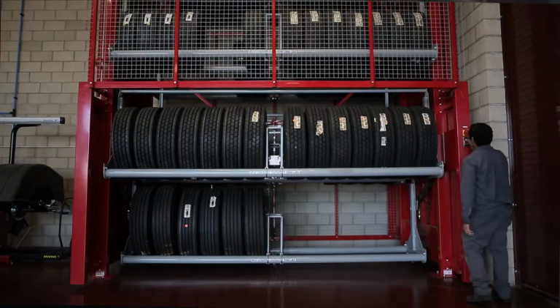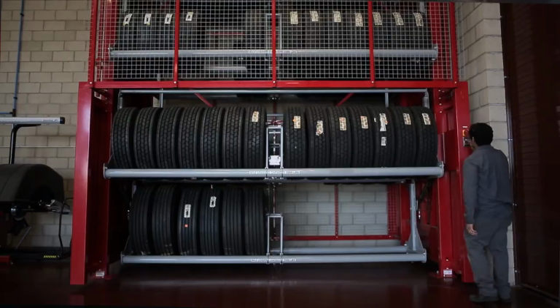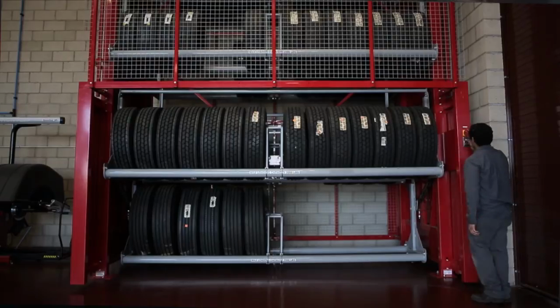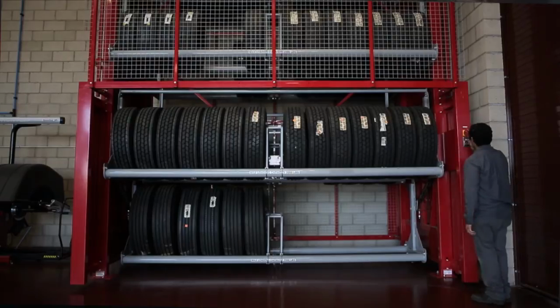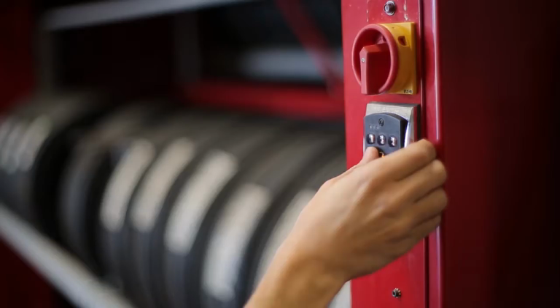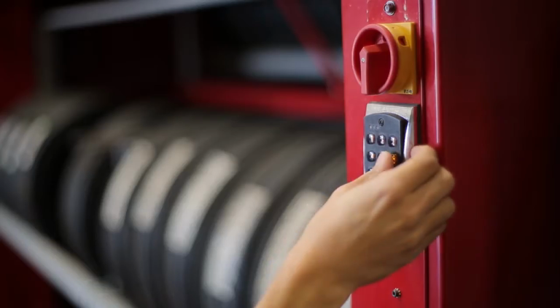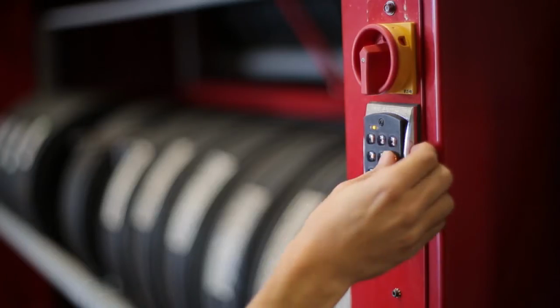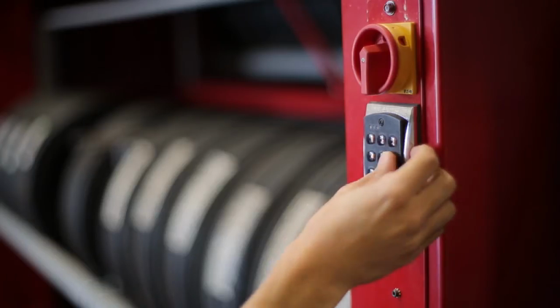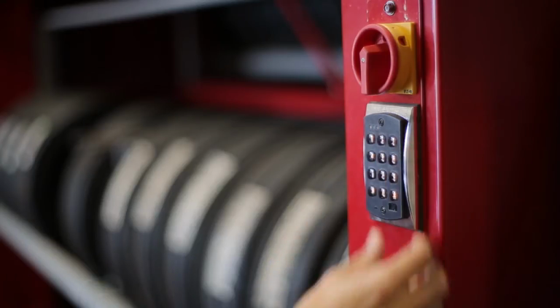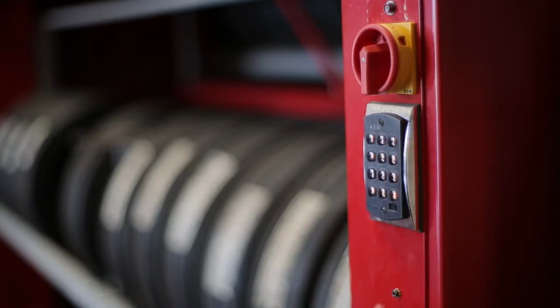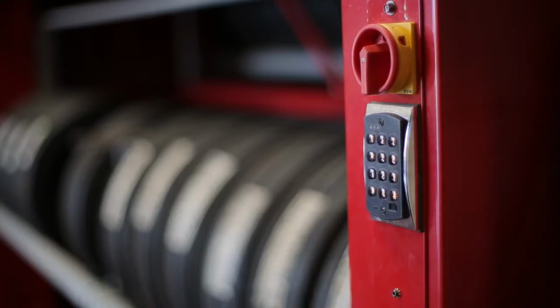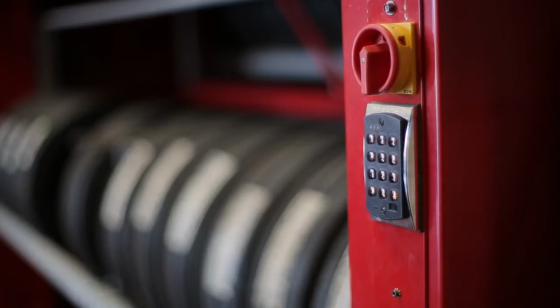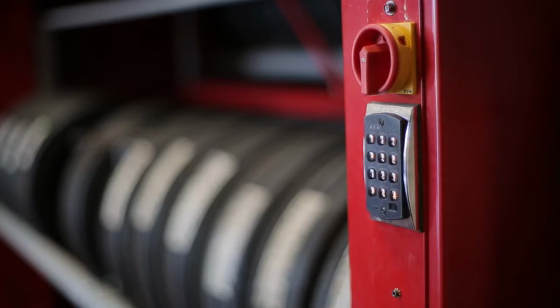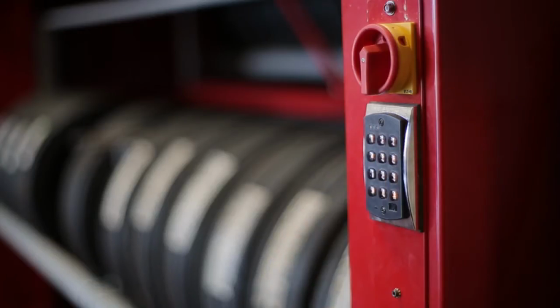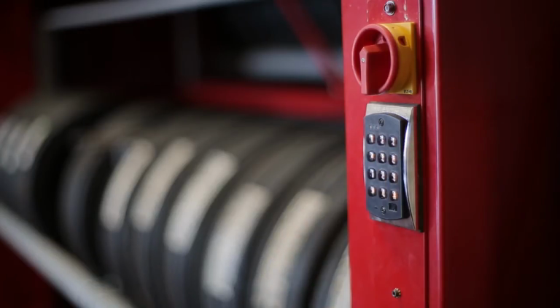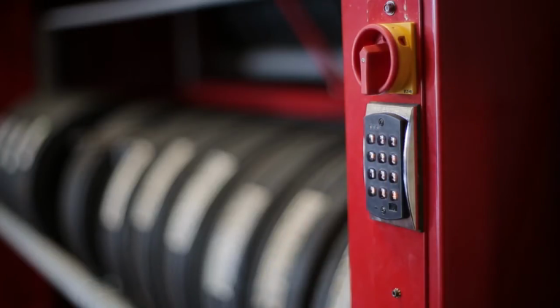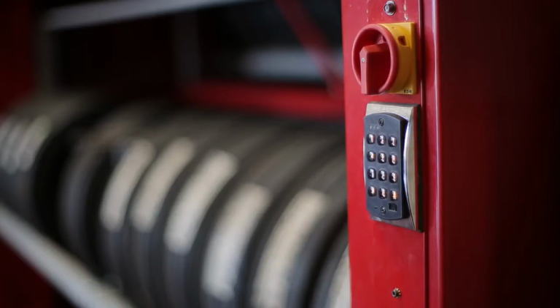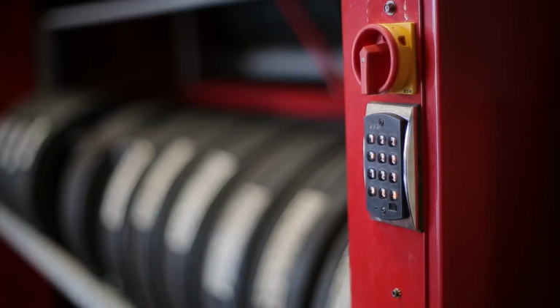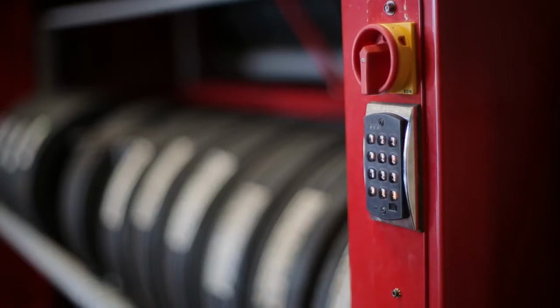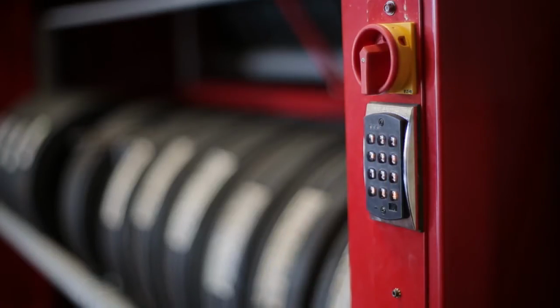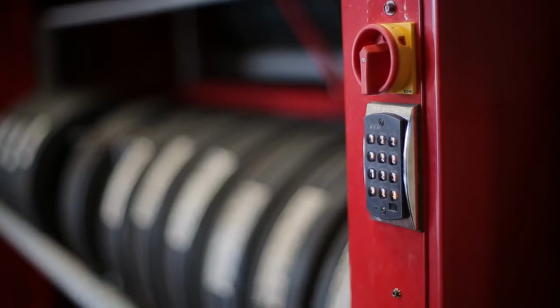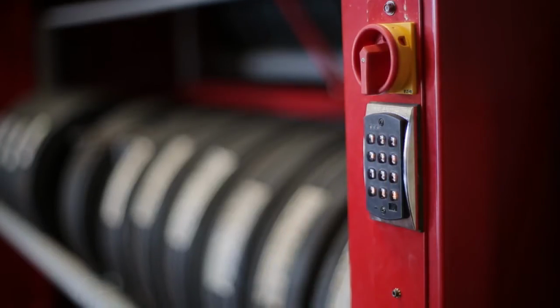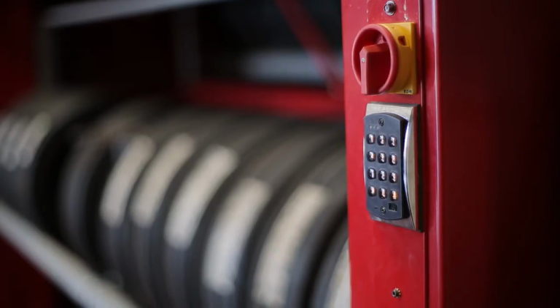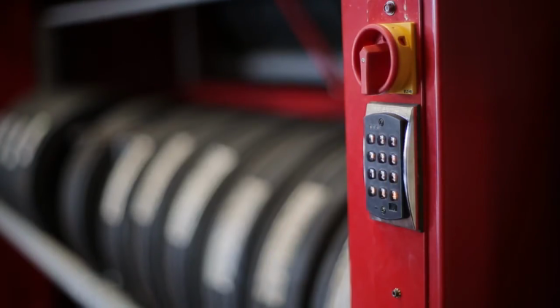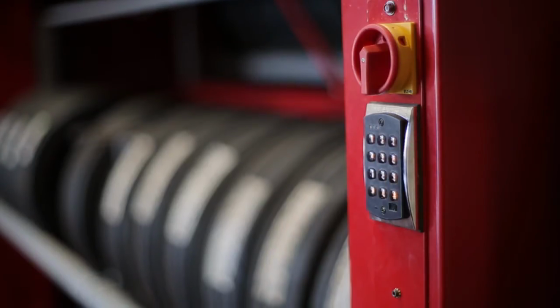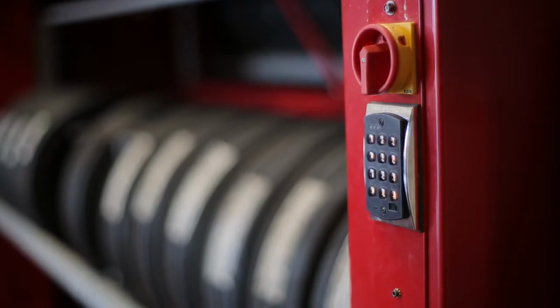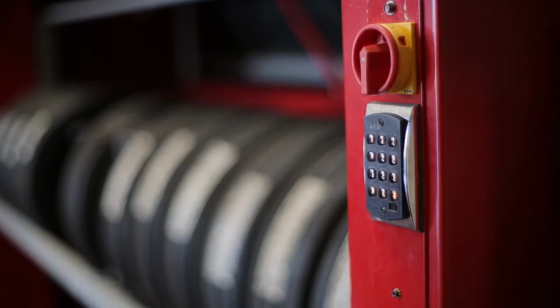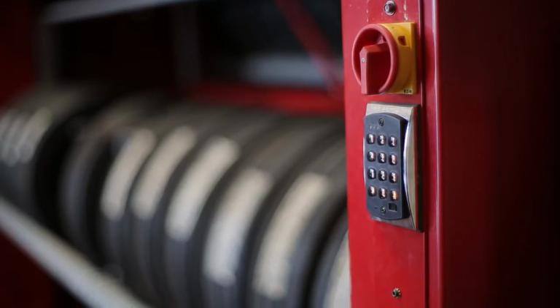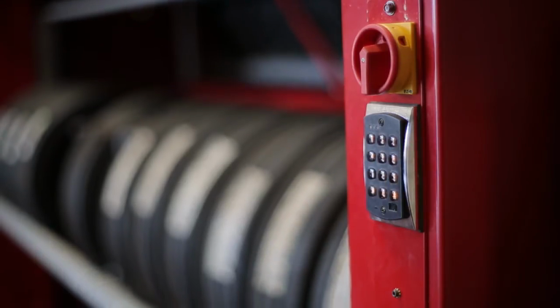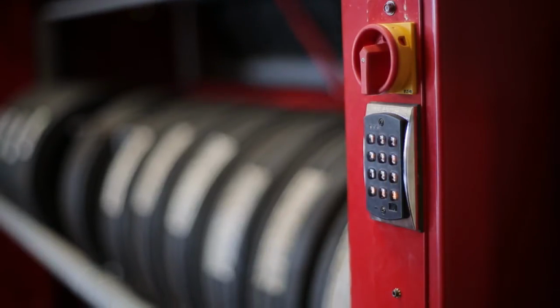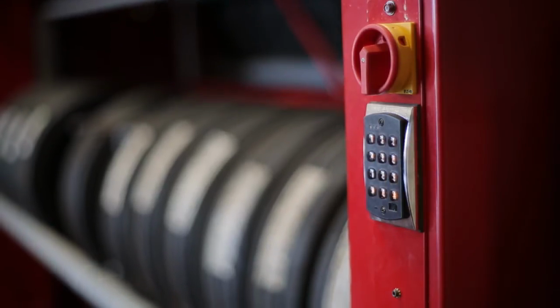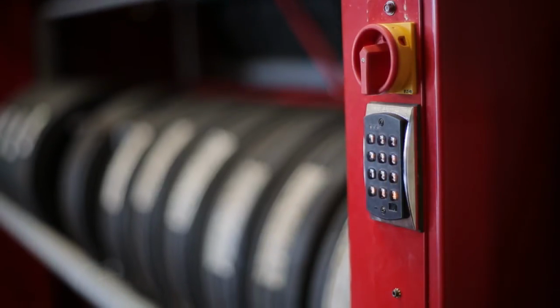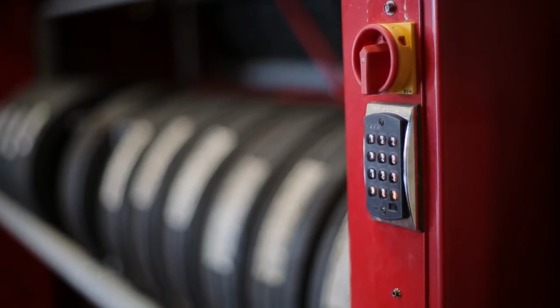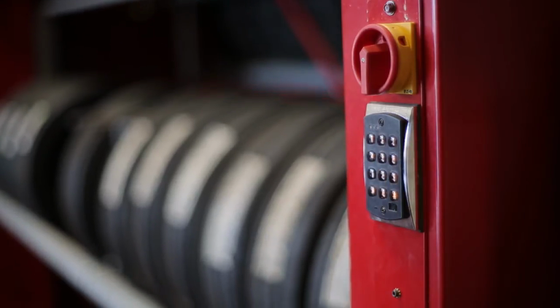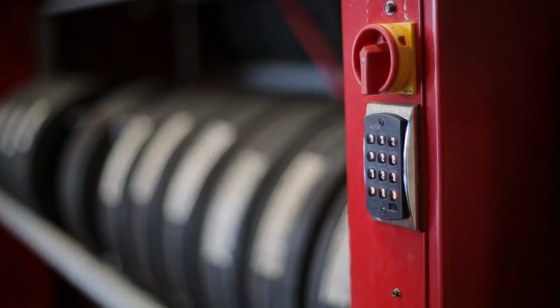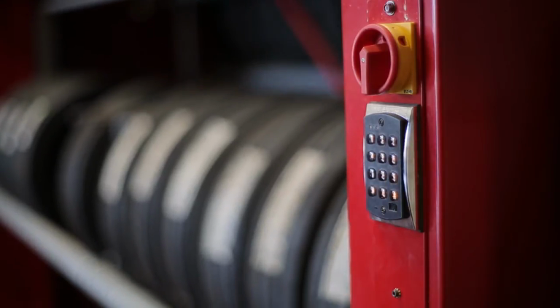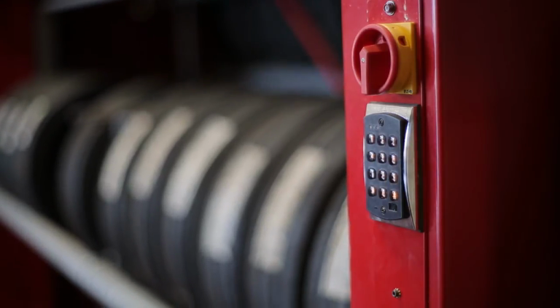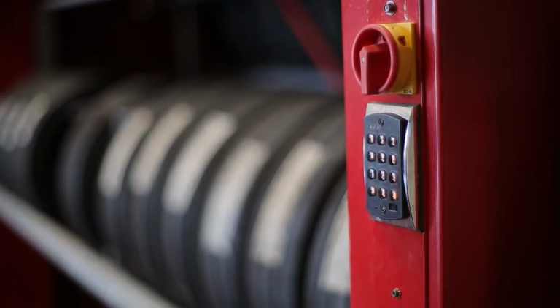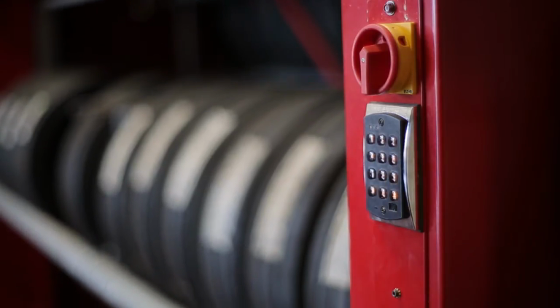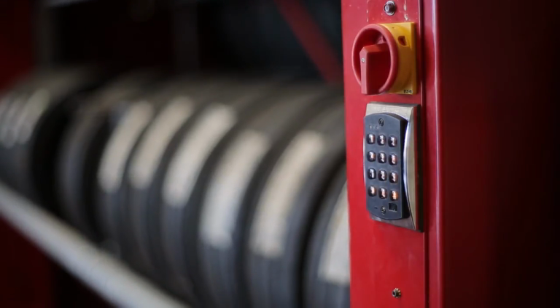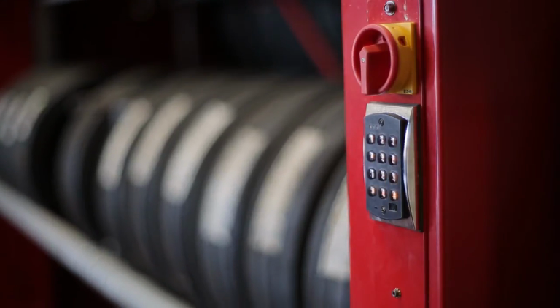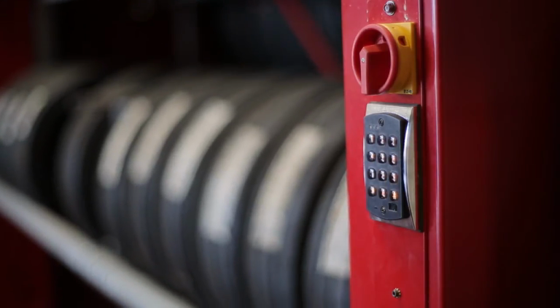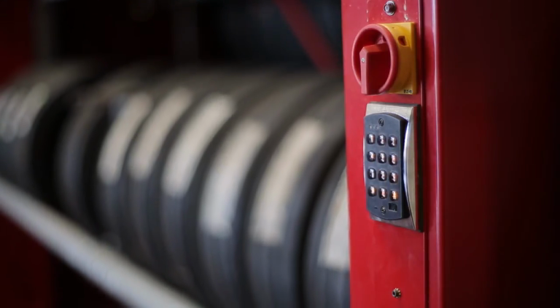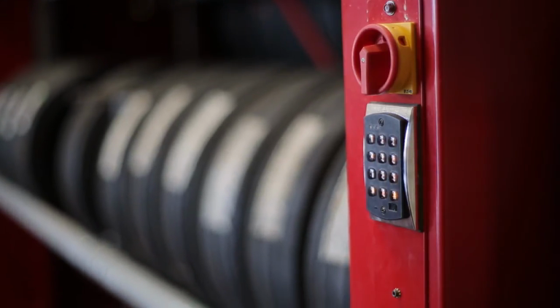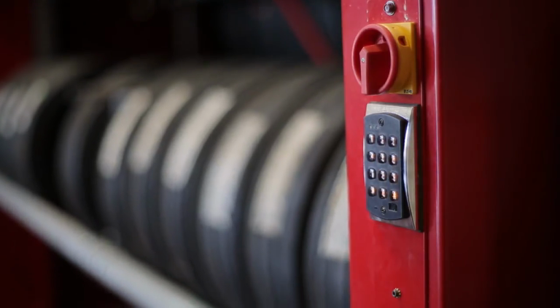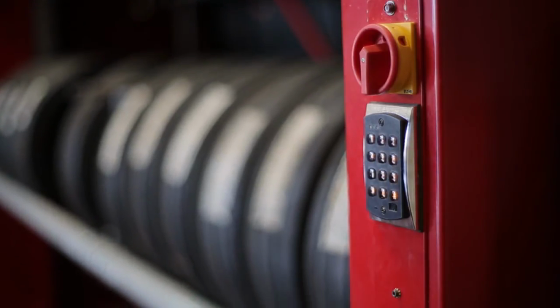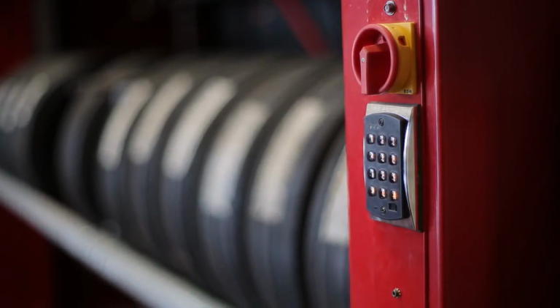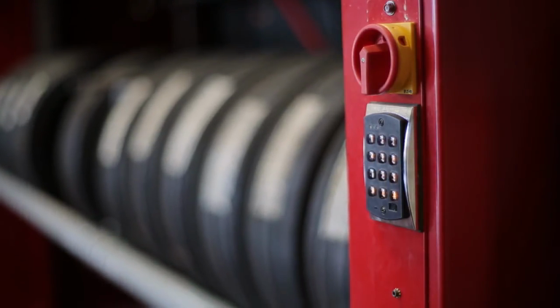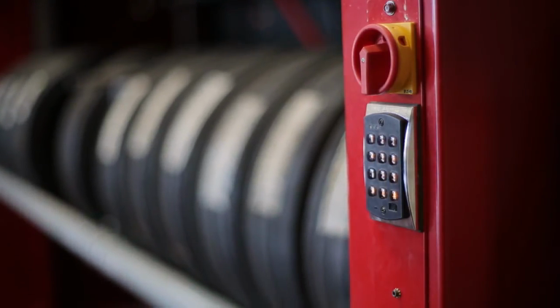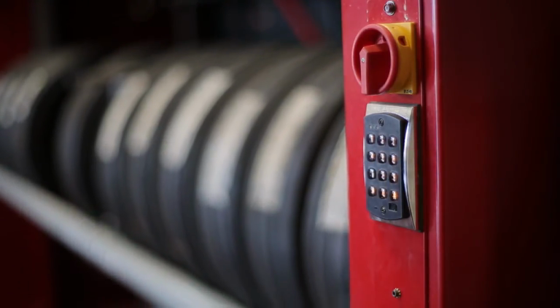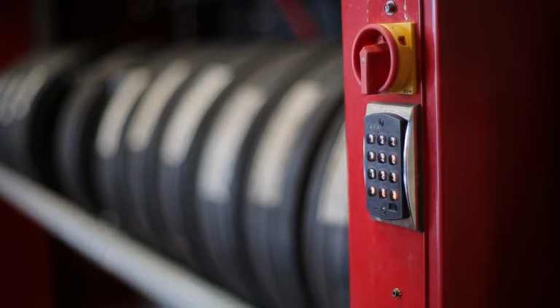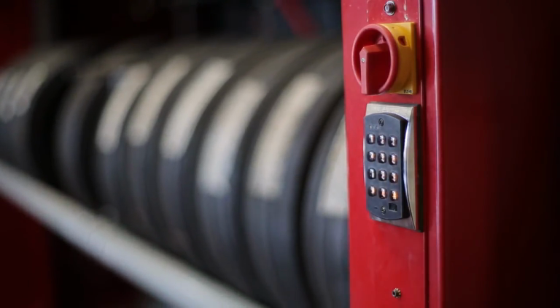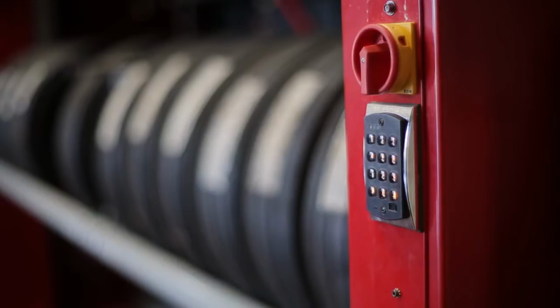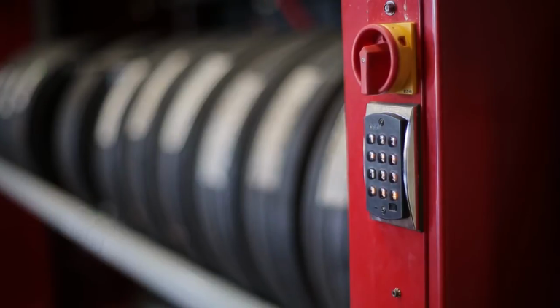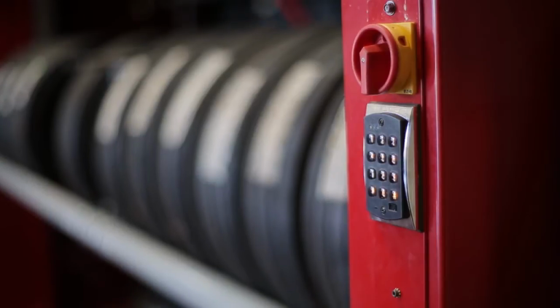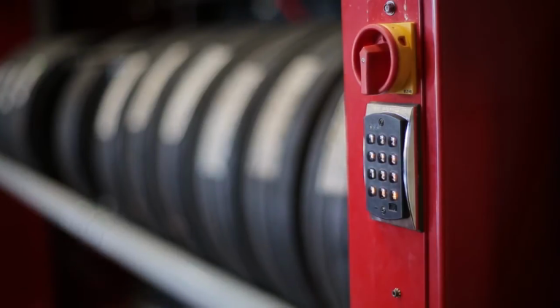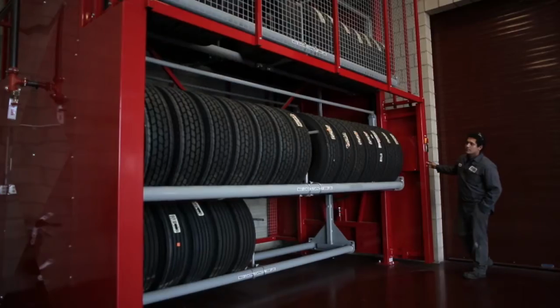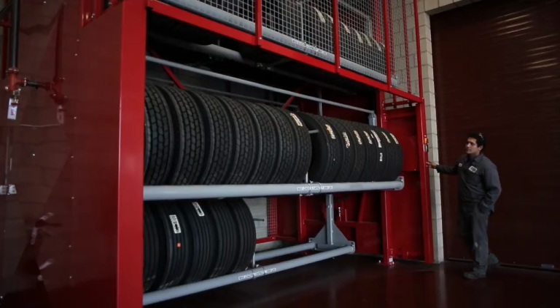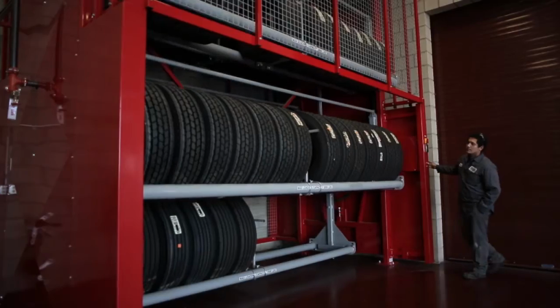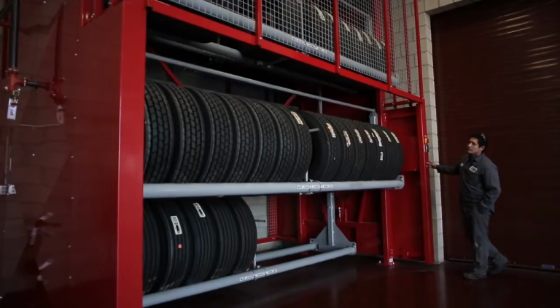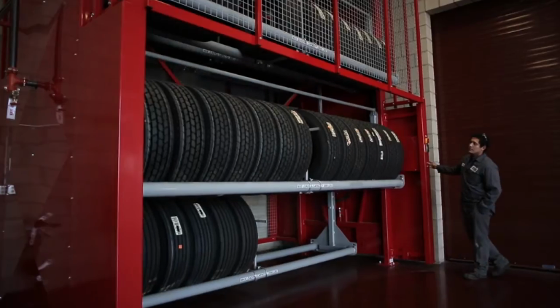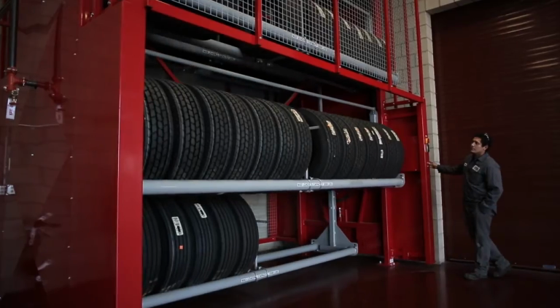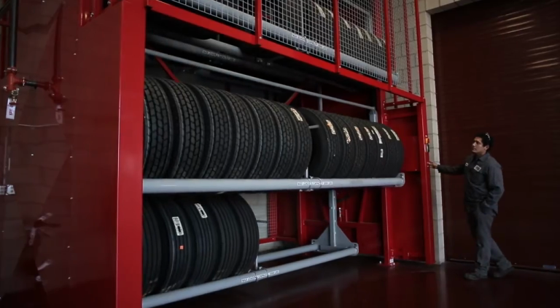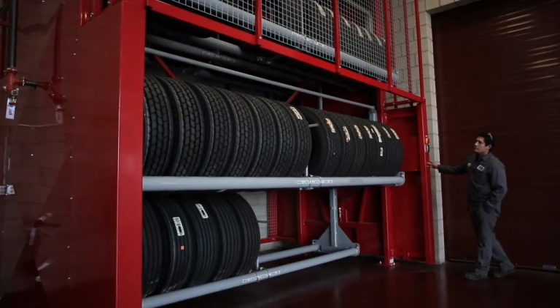What I like most about the Beater product is it holds a lot of tires in a minimal amount of square footage.